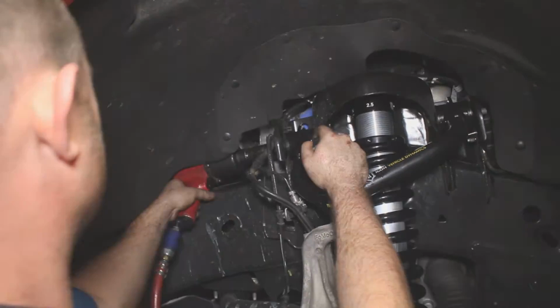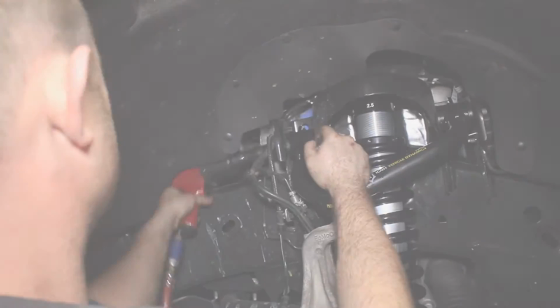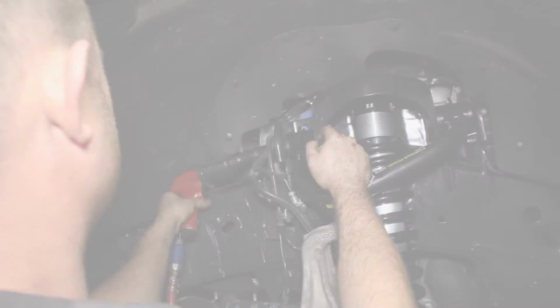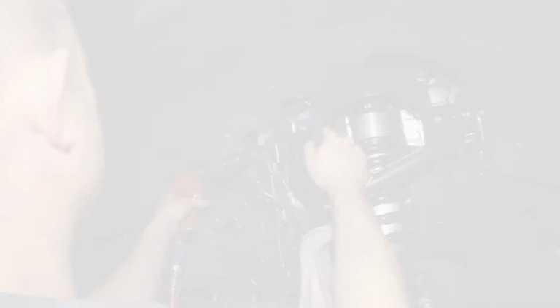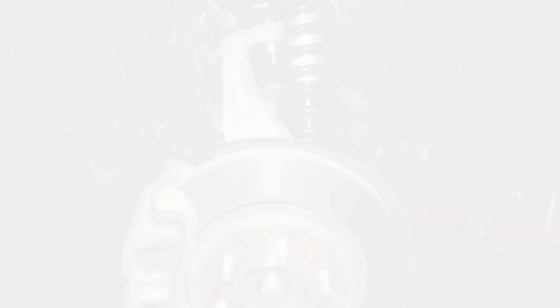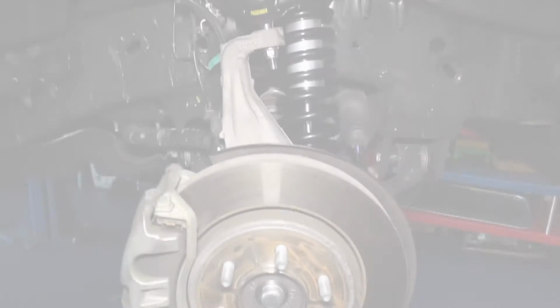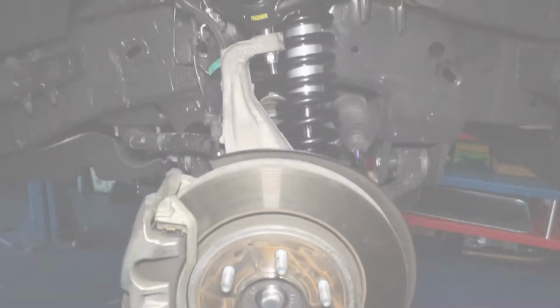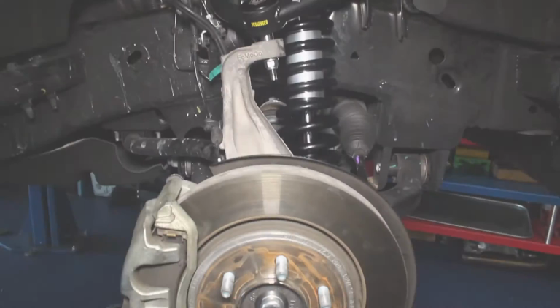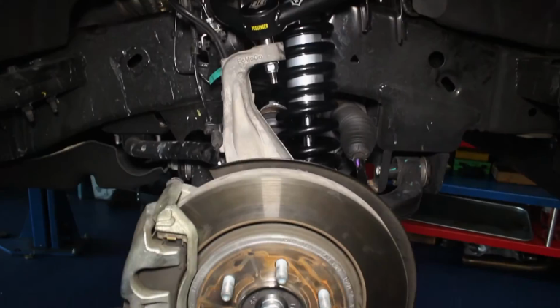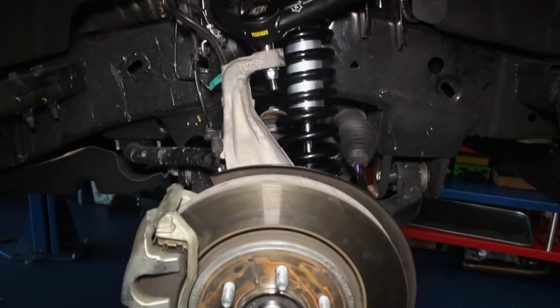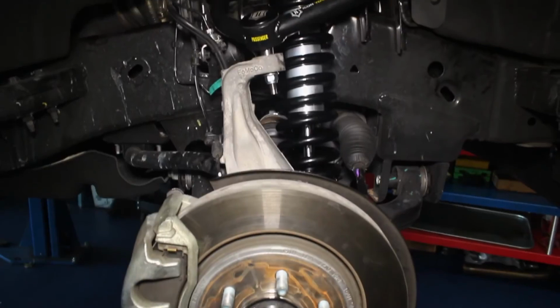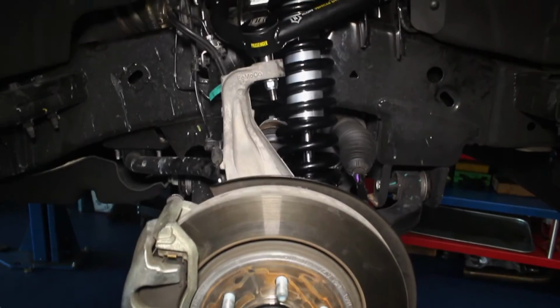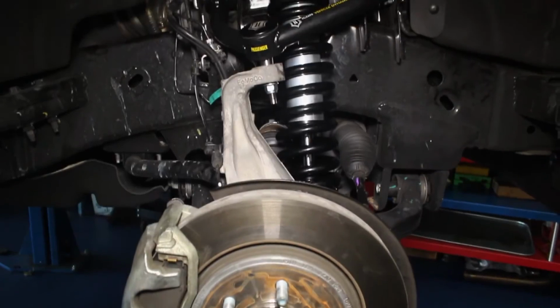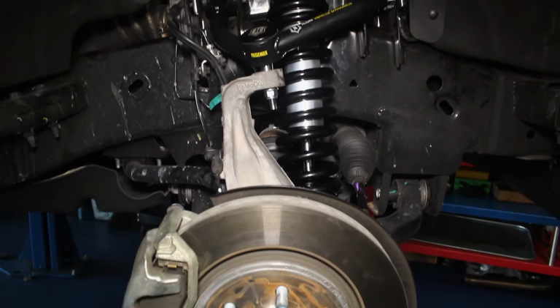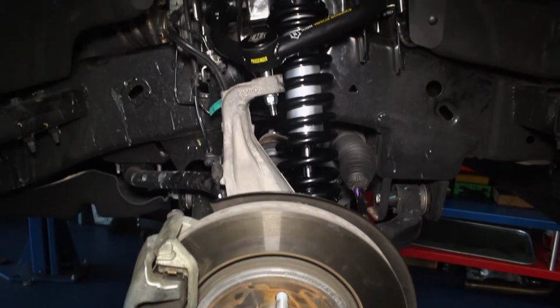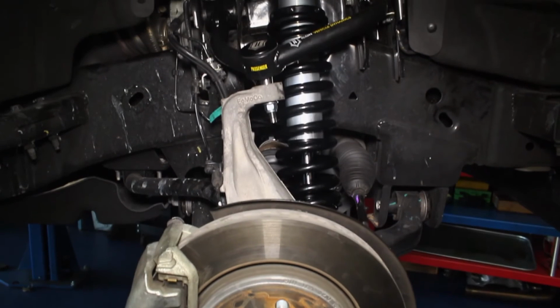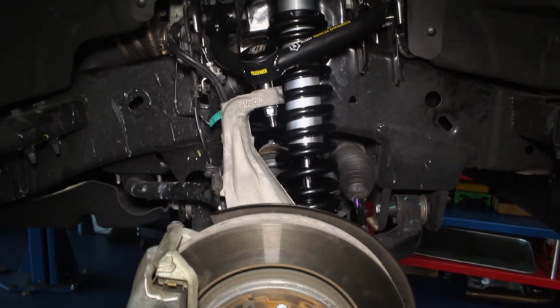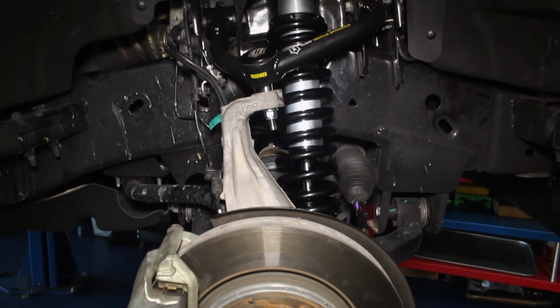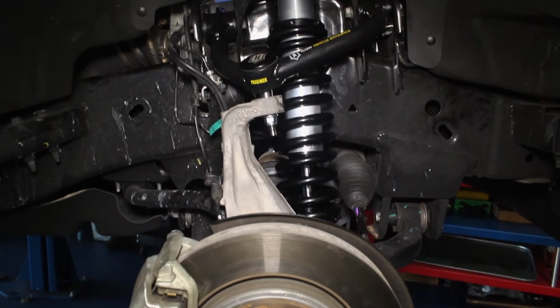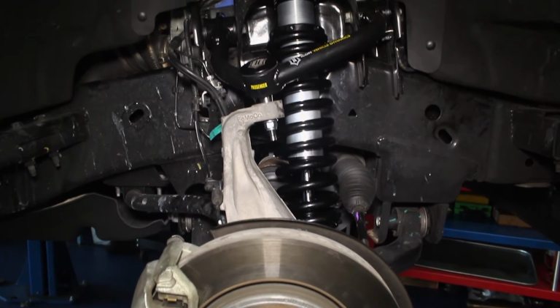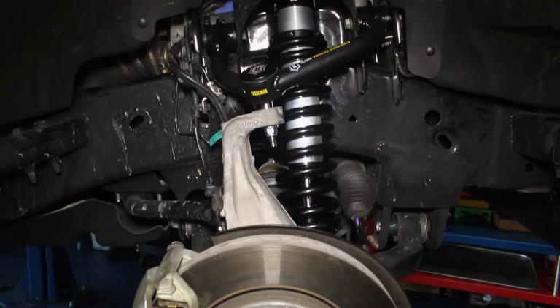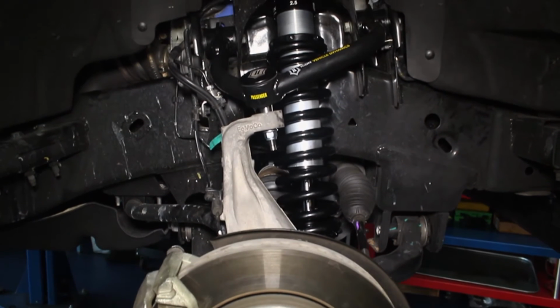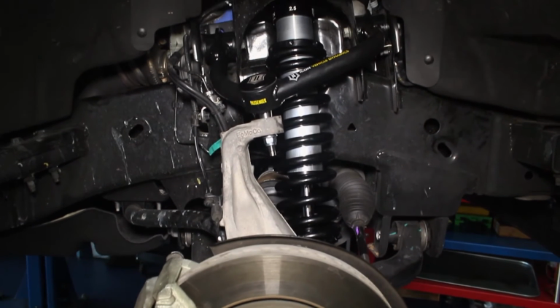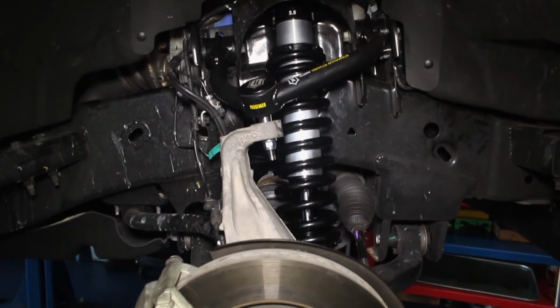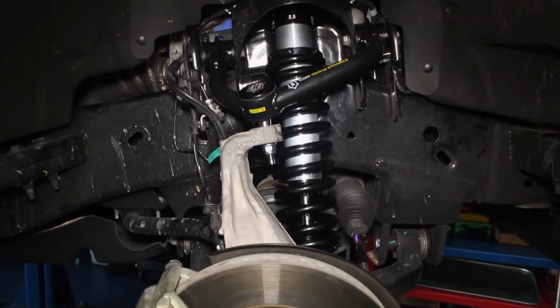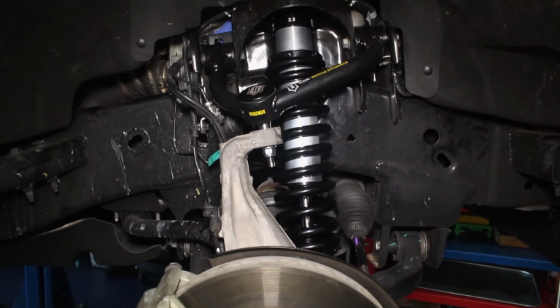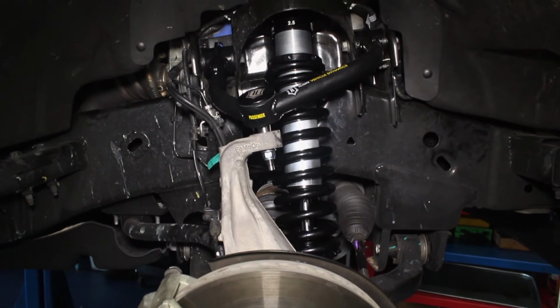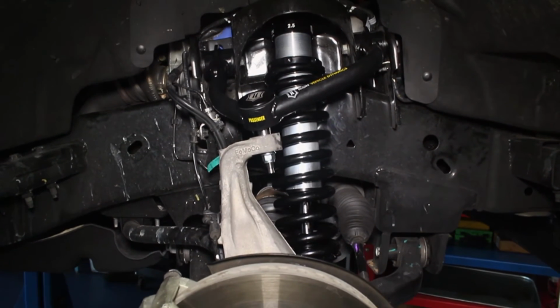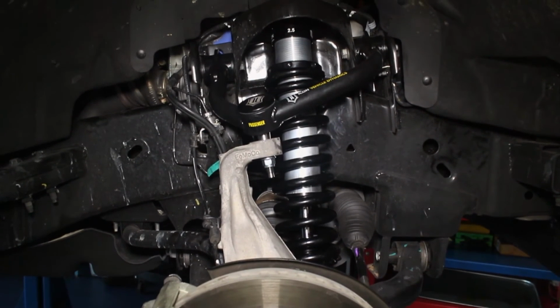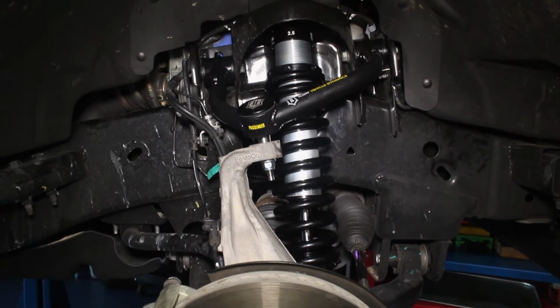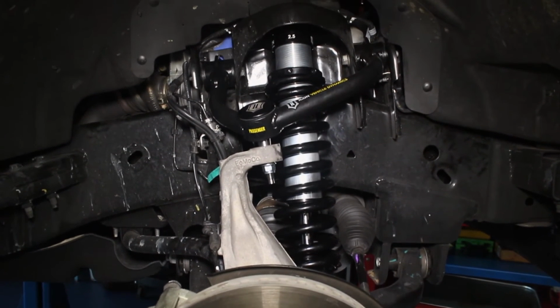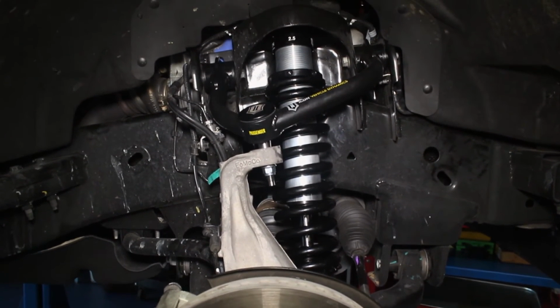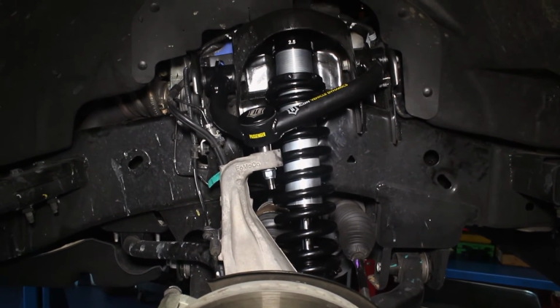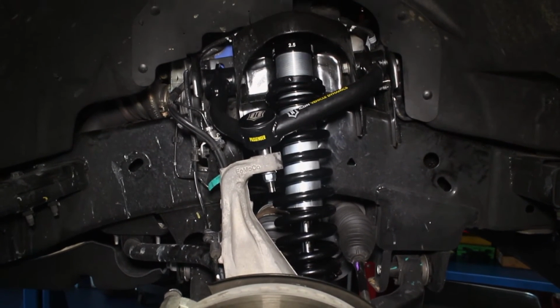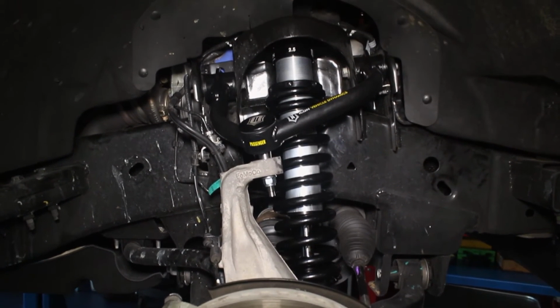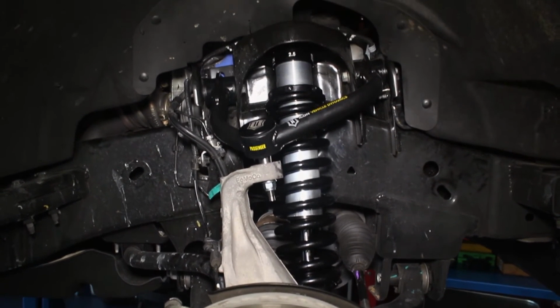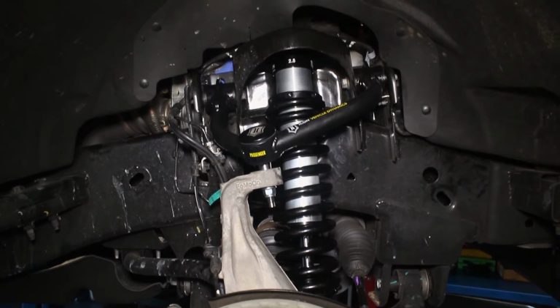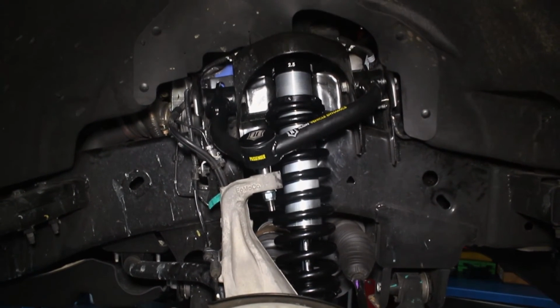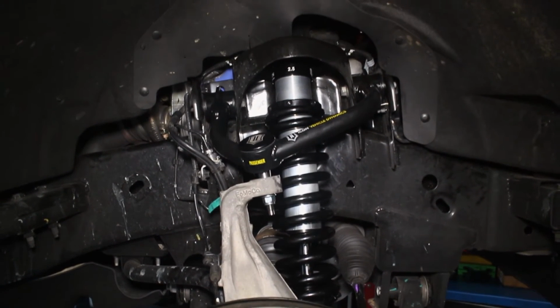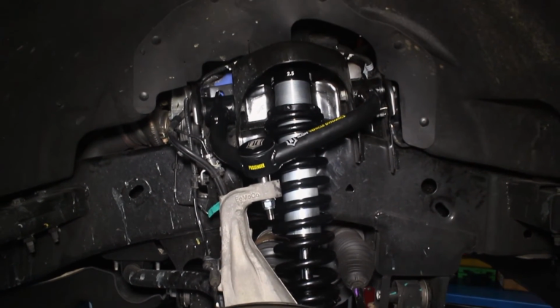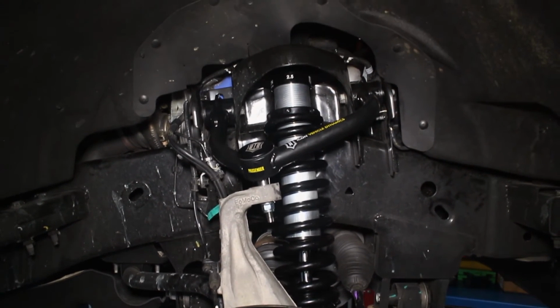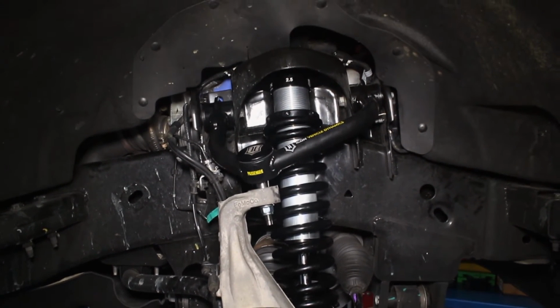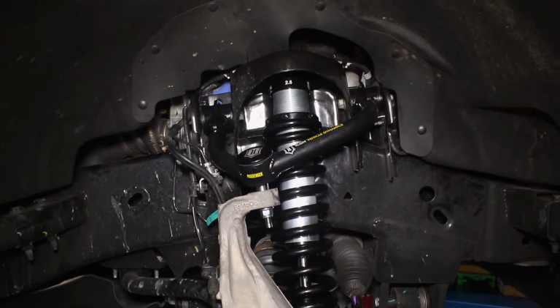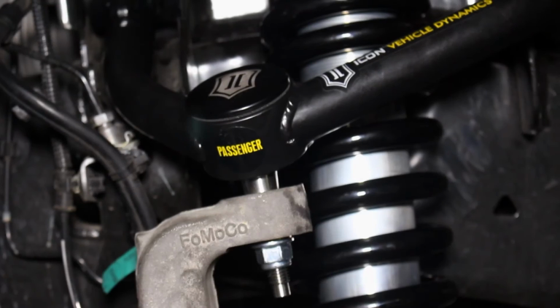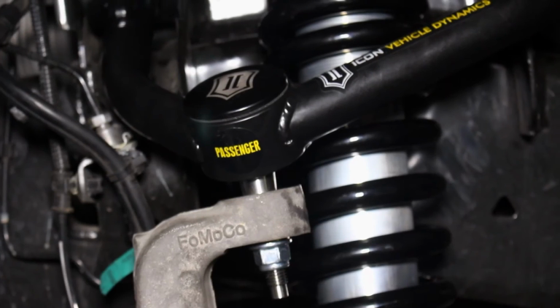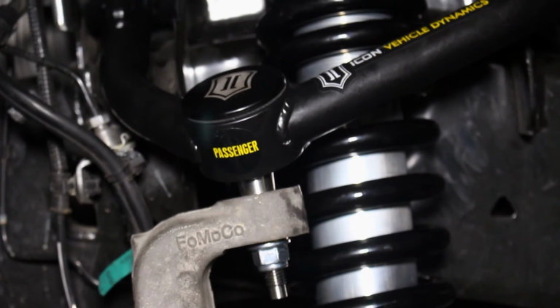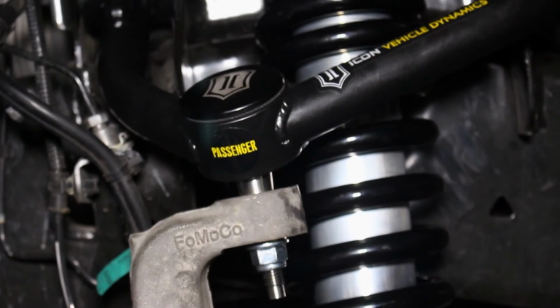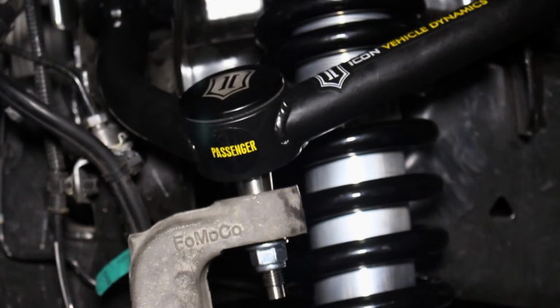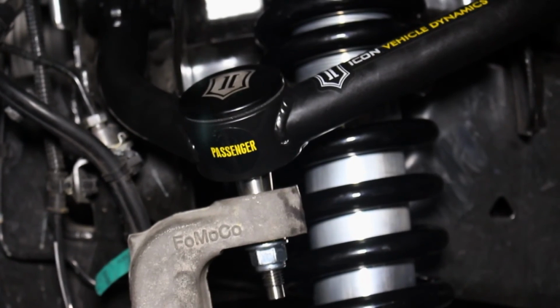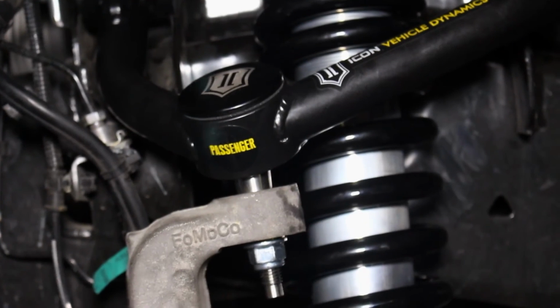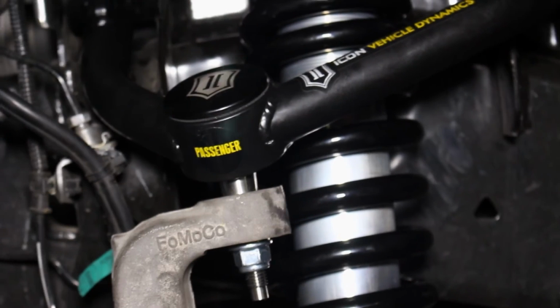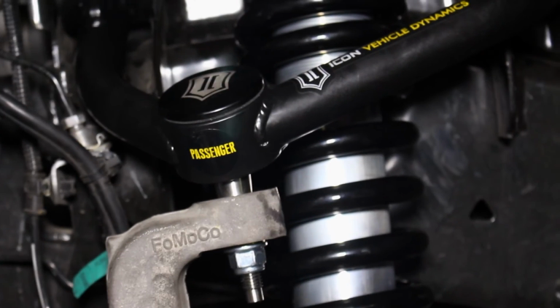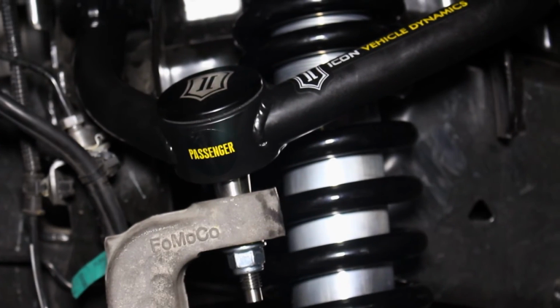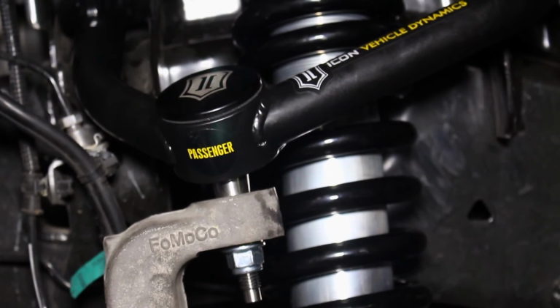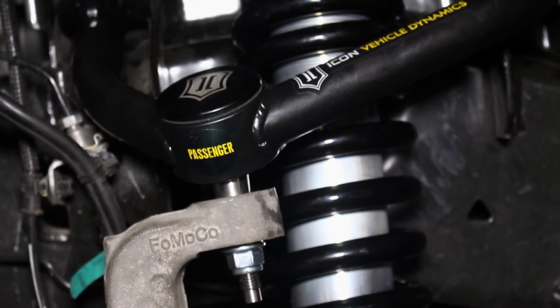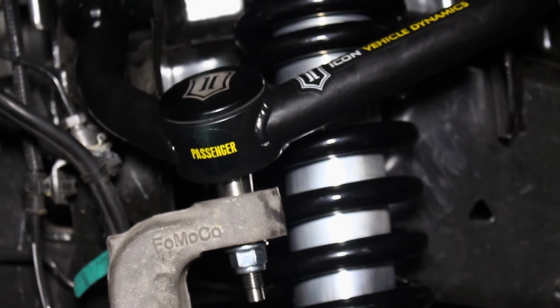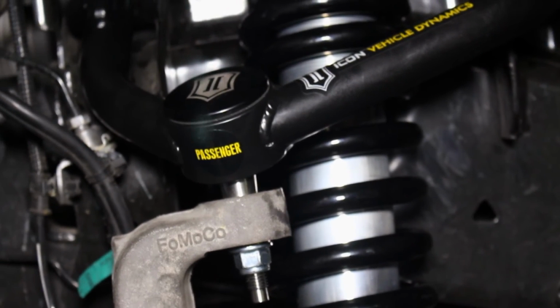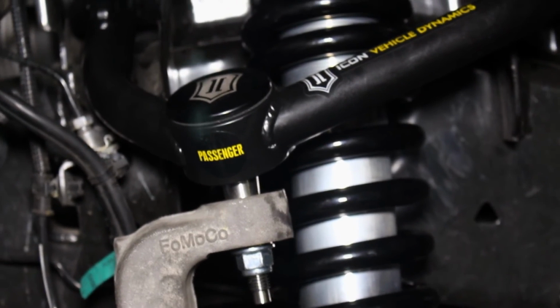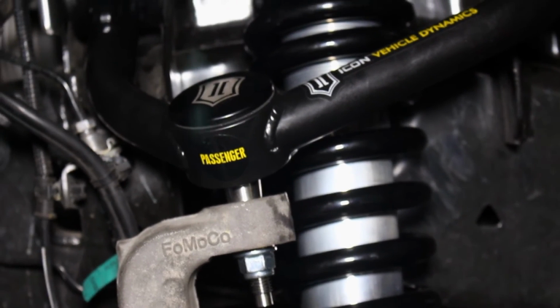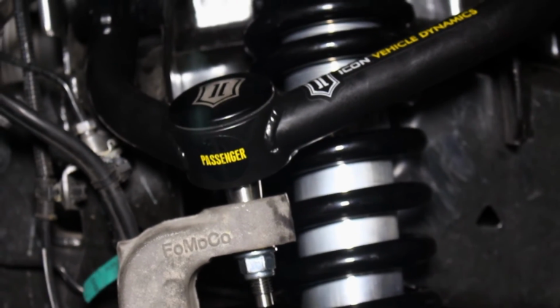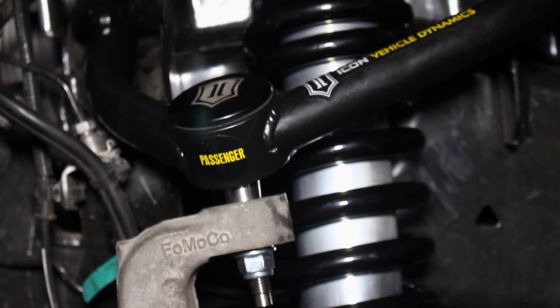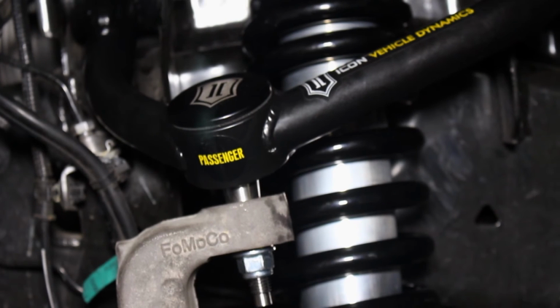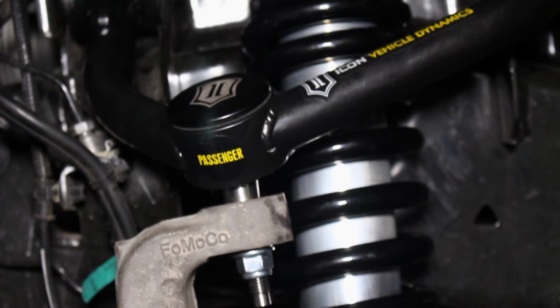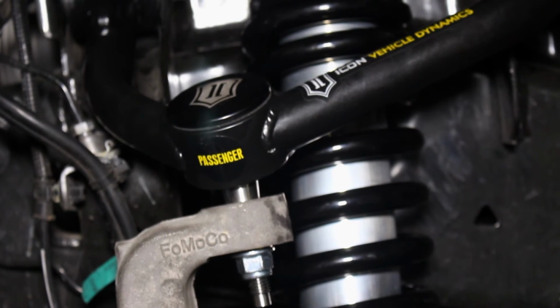Icon's uniball upper control arm is the perfect way to get SVT Raptor-style off-road suspension performance for your very own F-150.